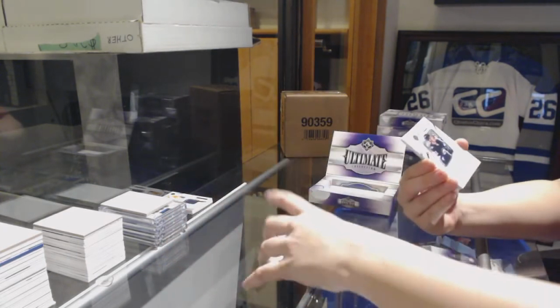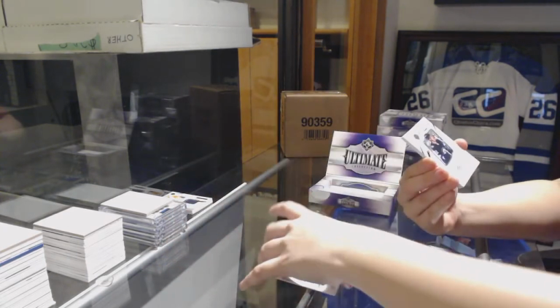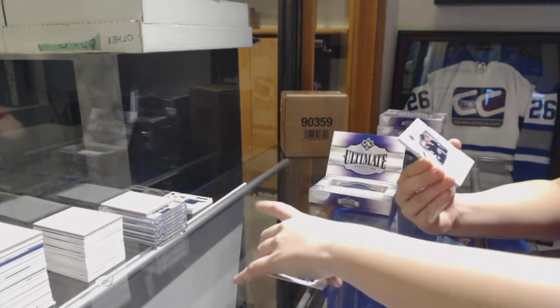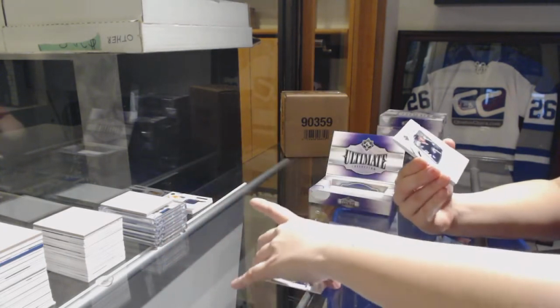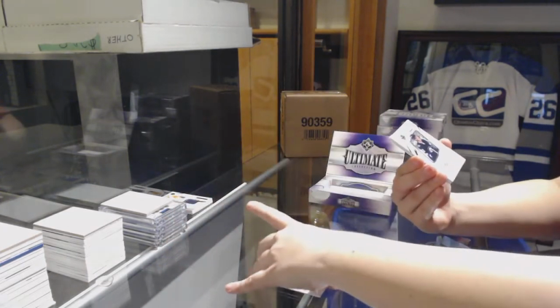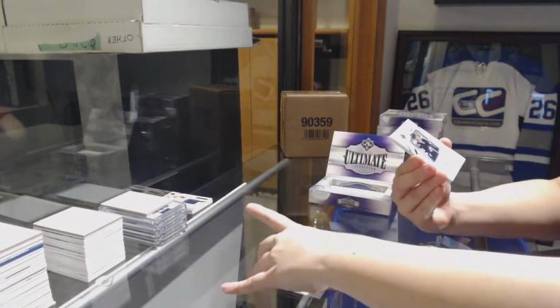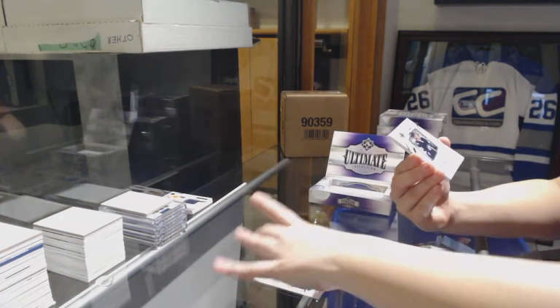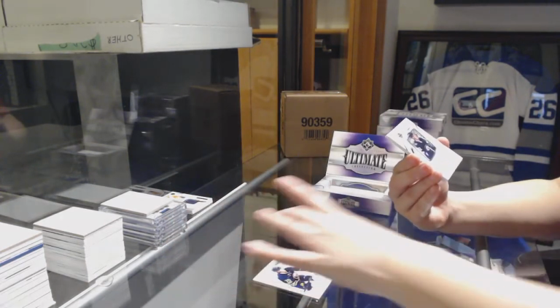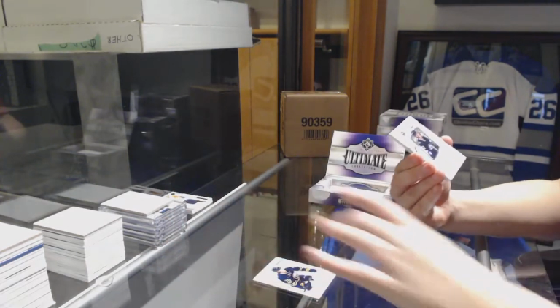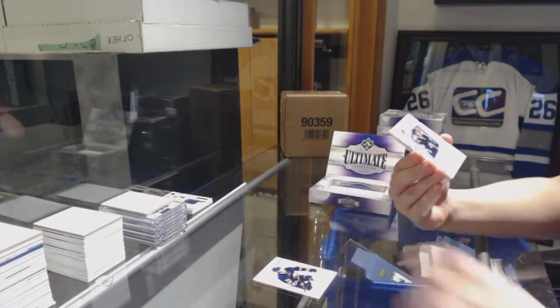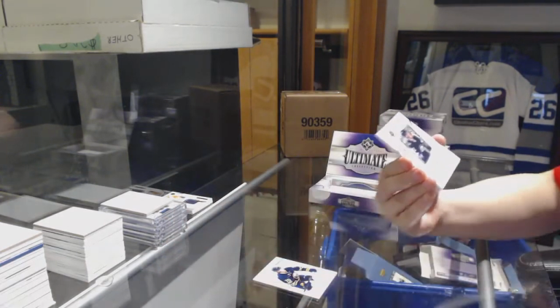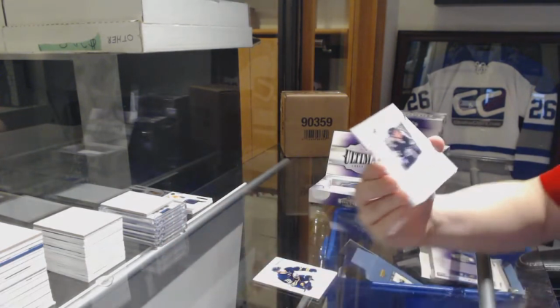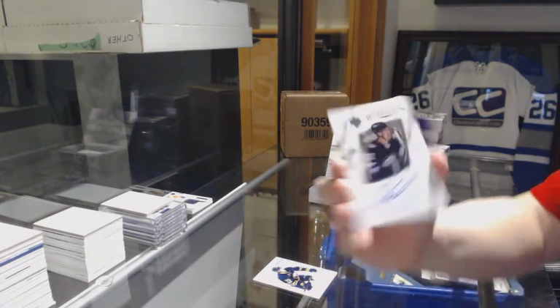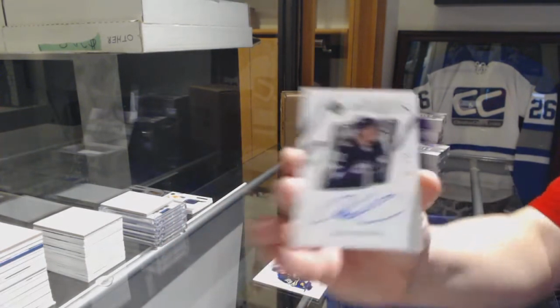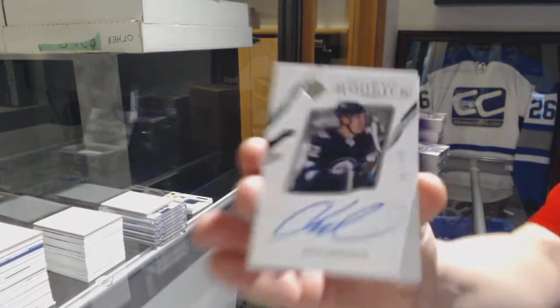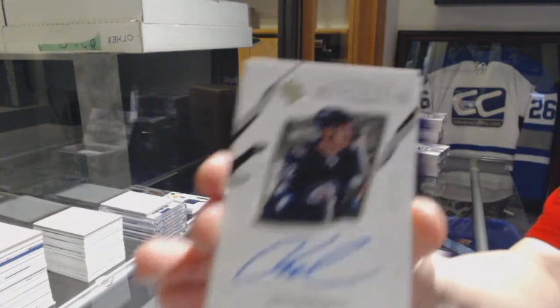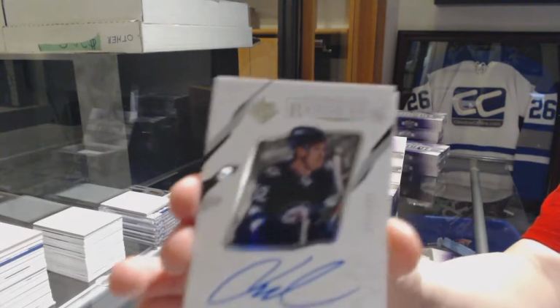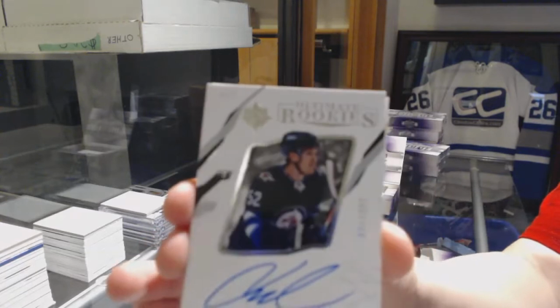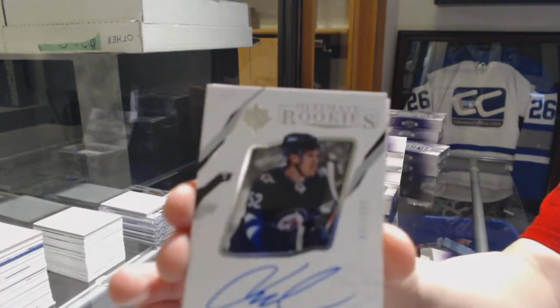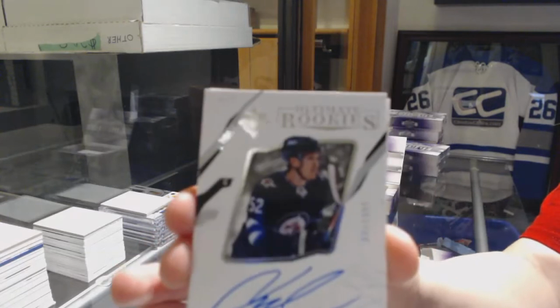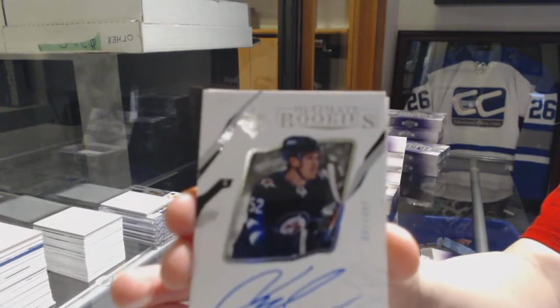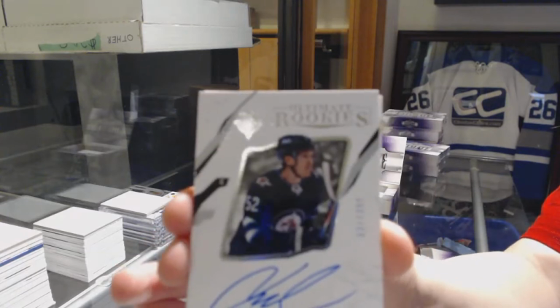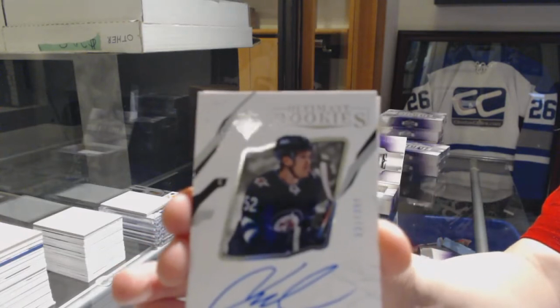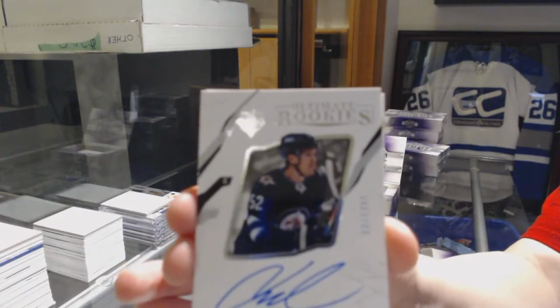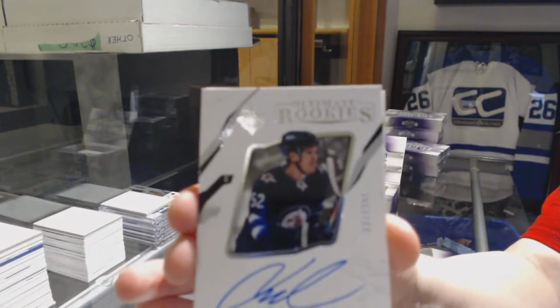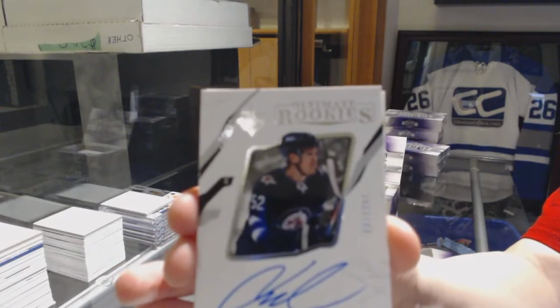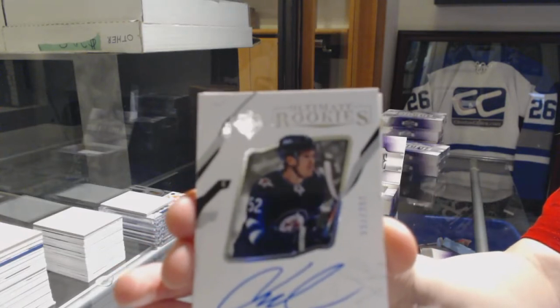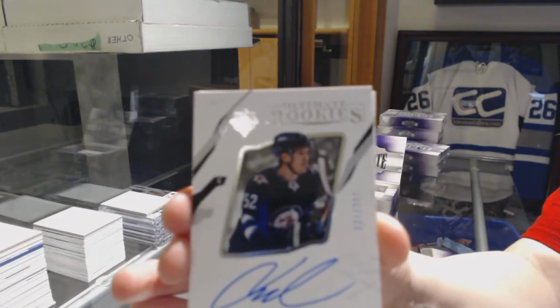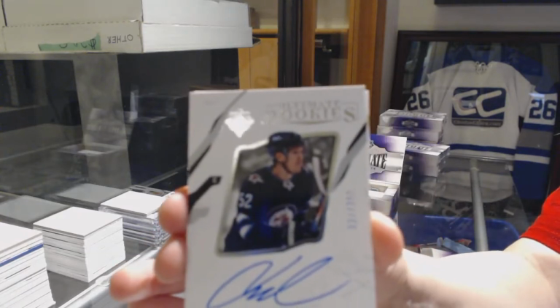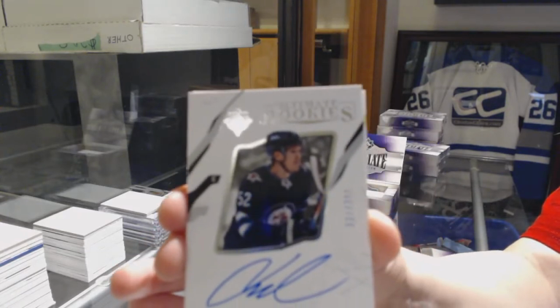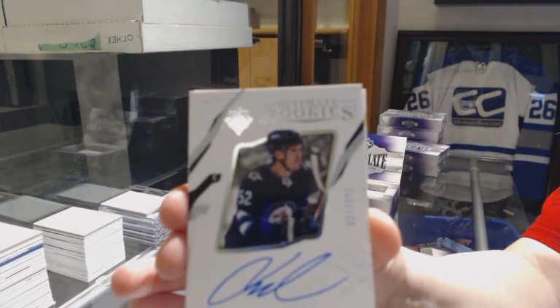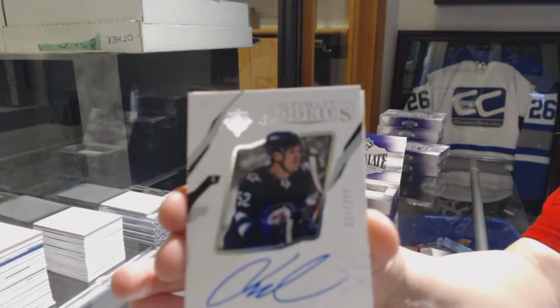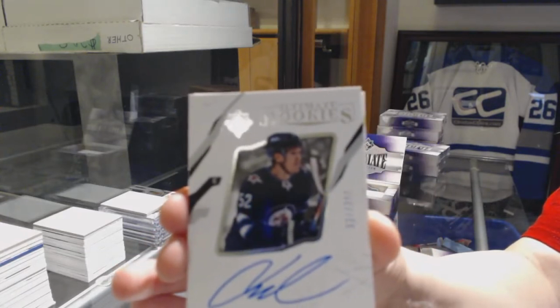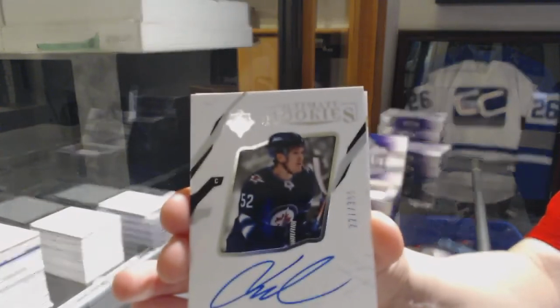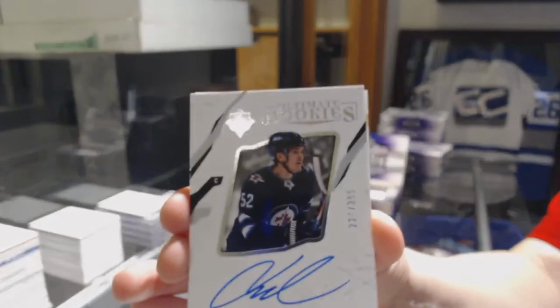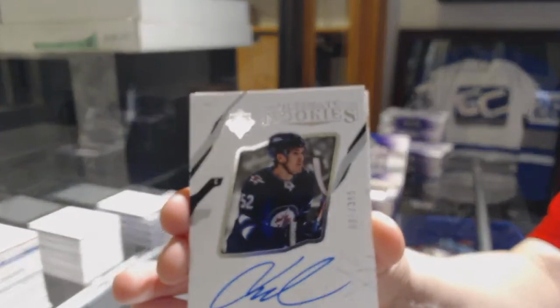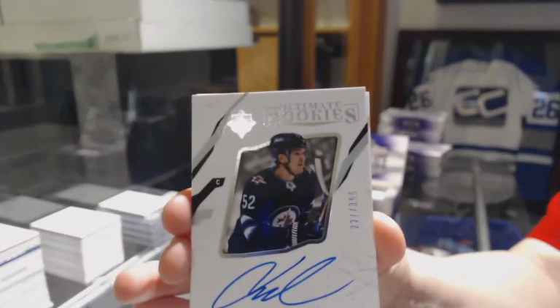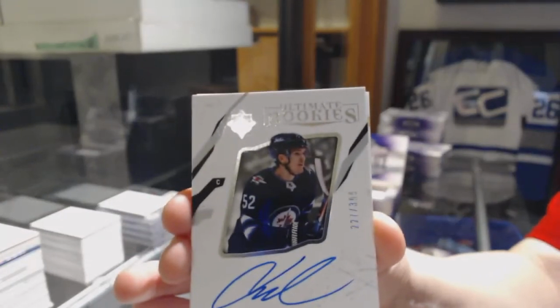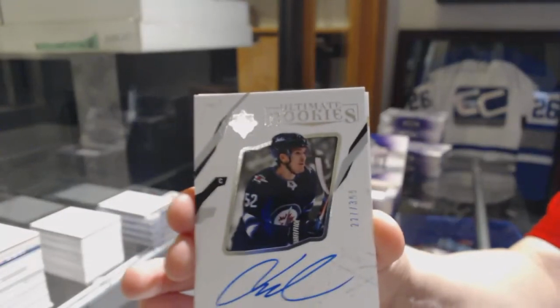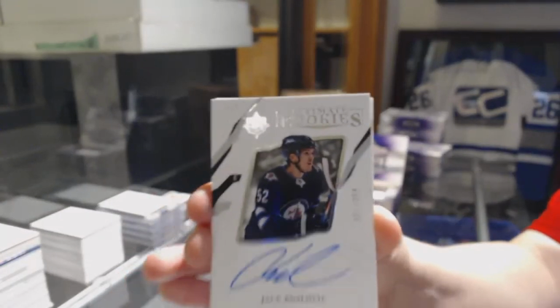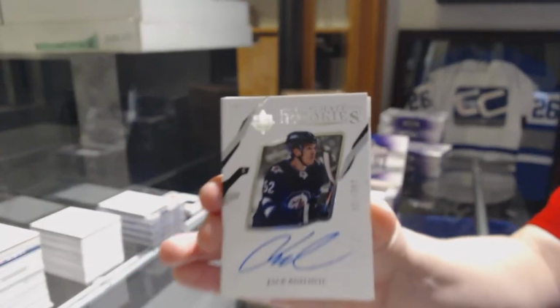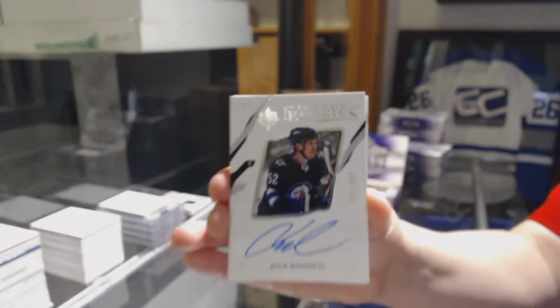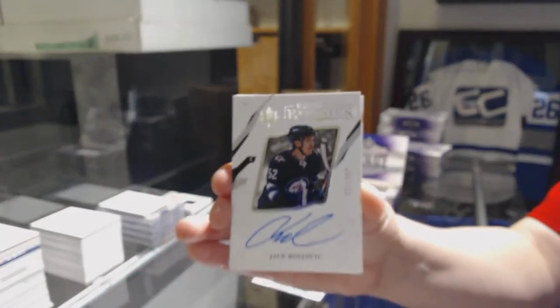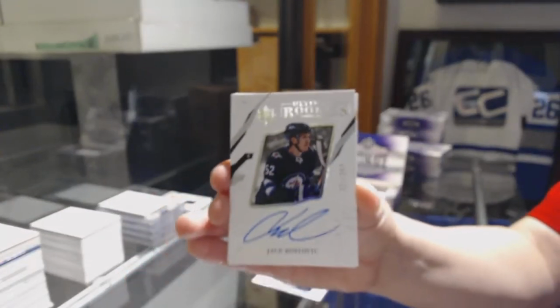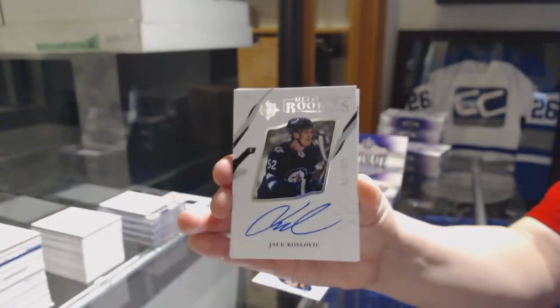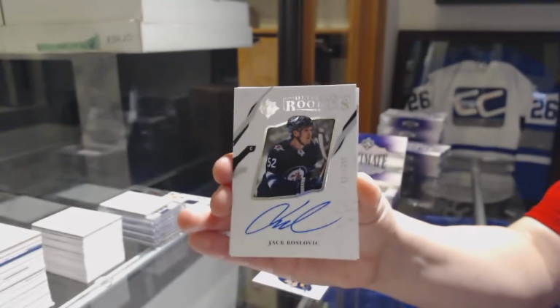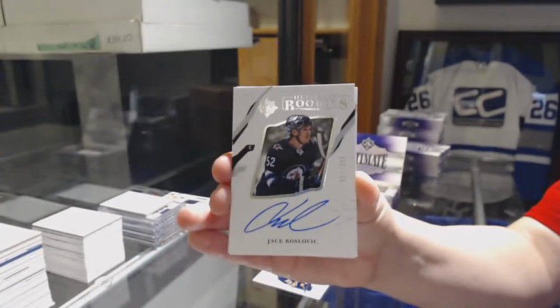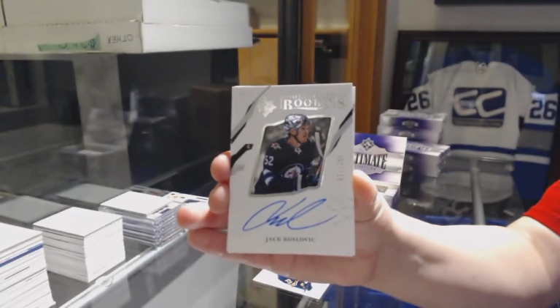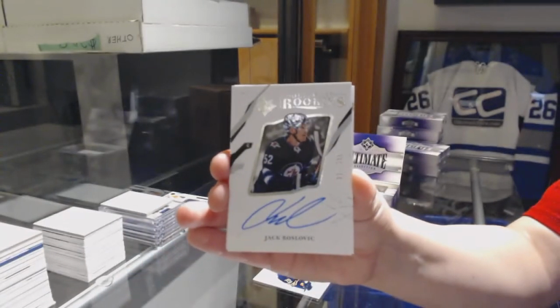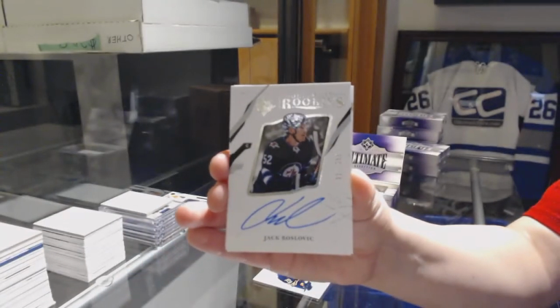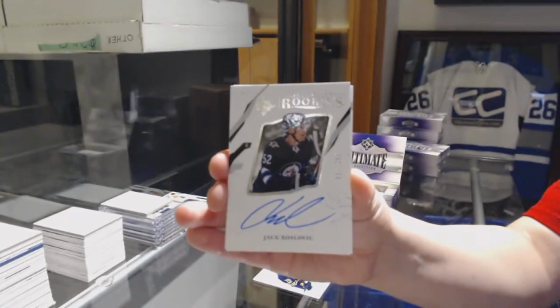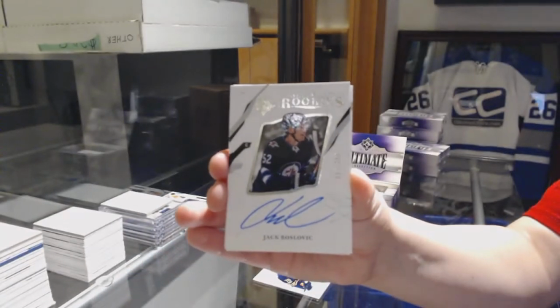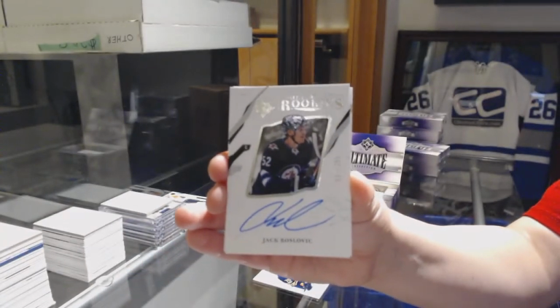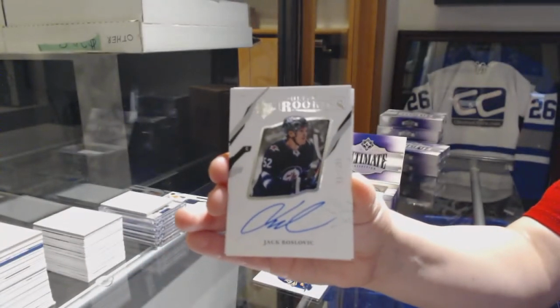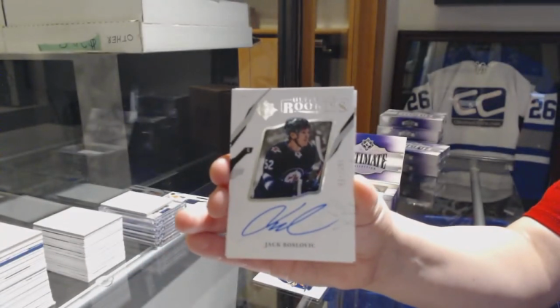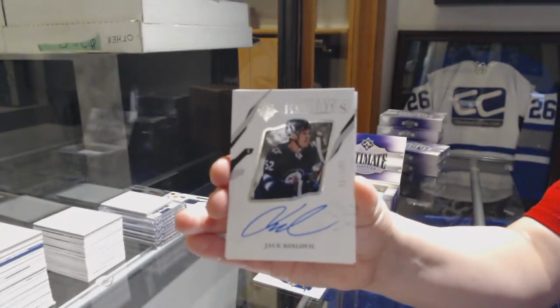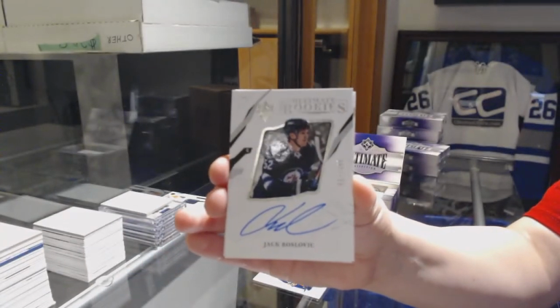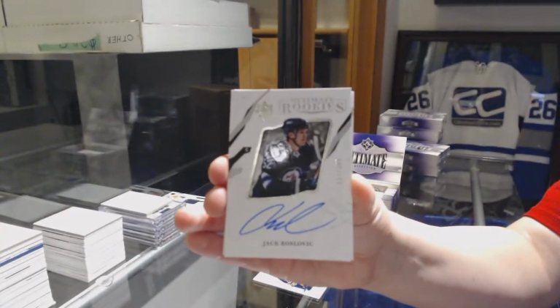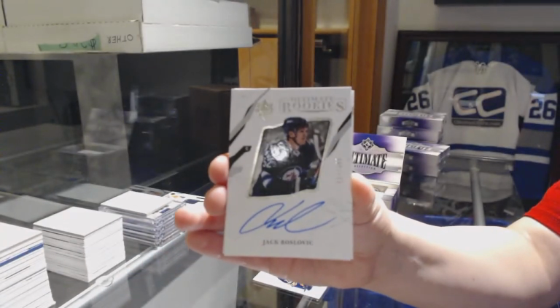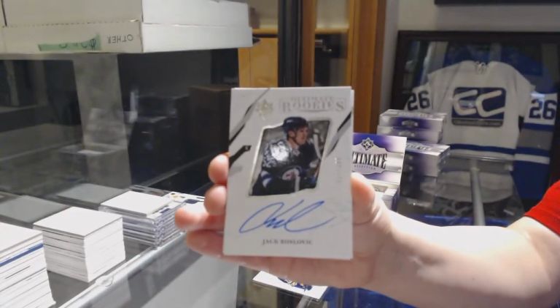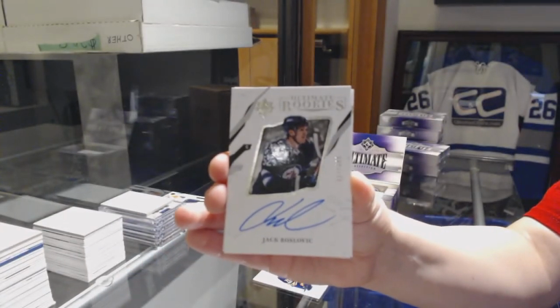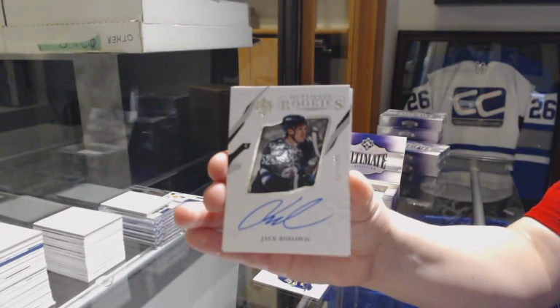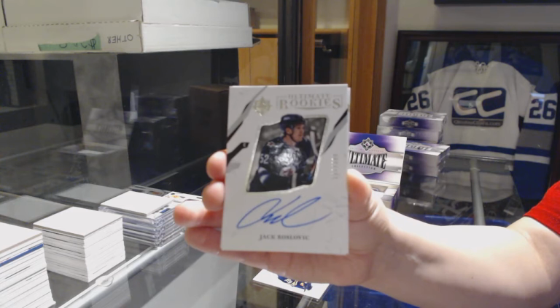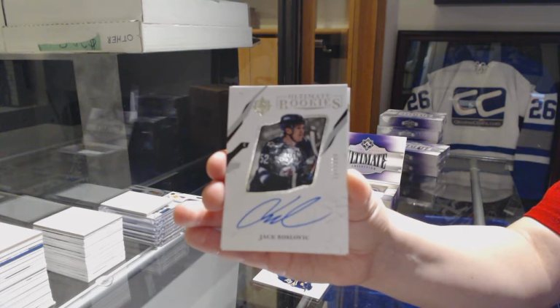Rookie Auto number to 399 for the Winnipeg Jets, Jack Ruslovic.